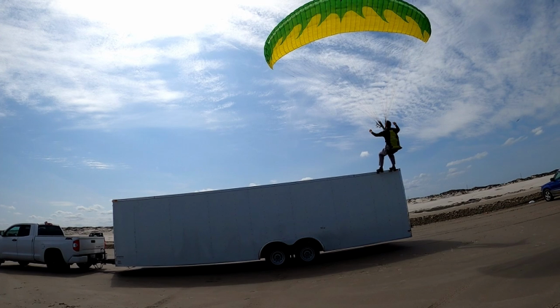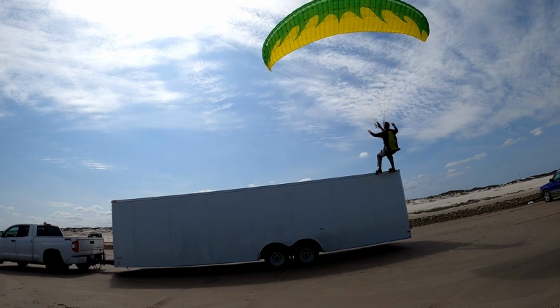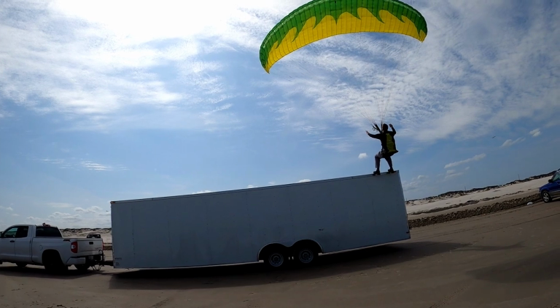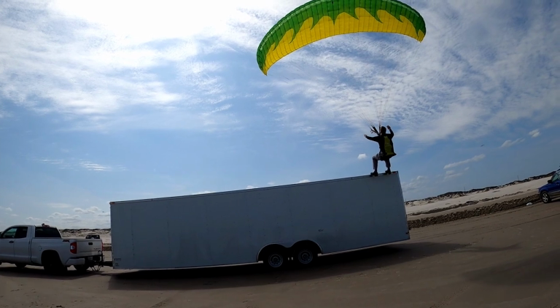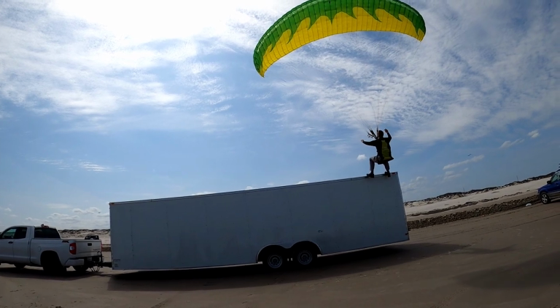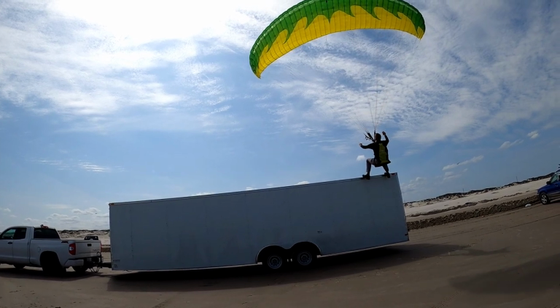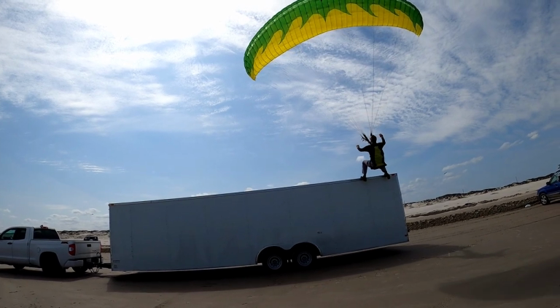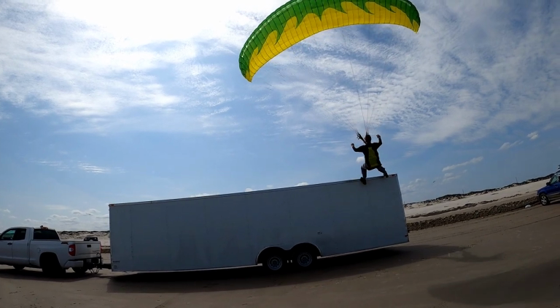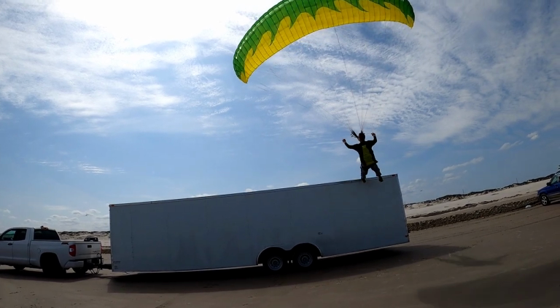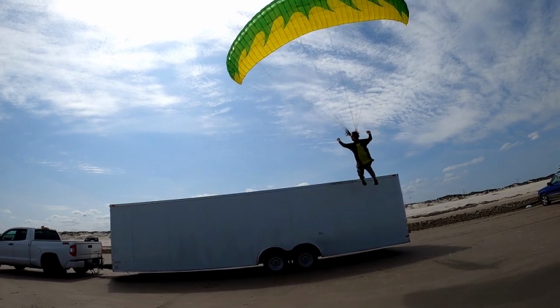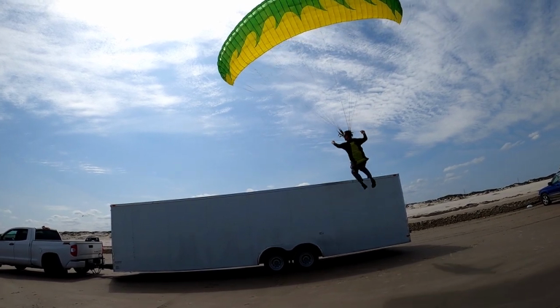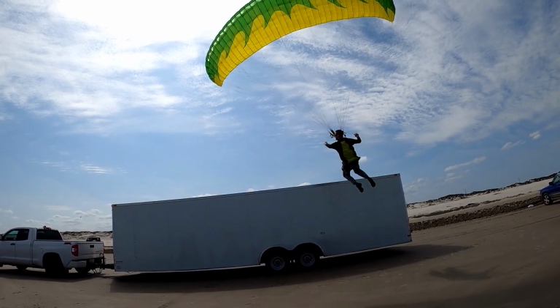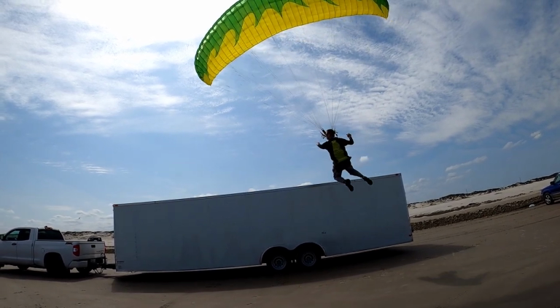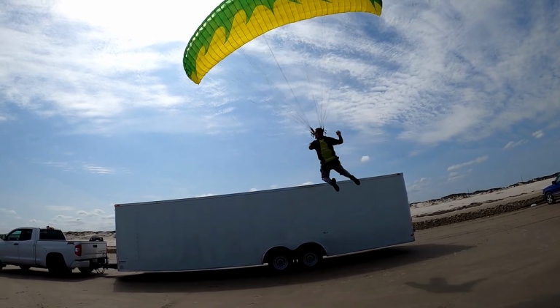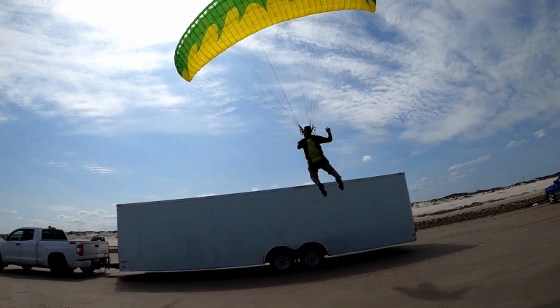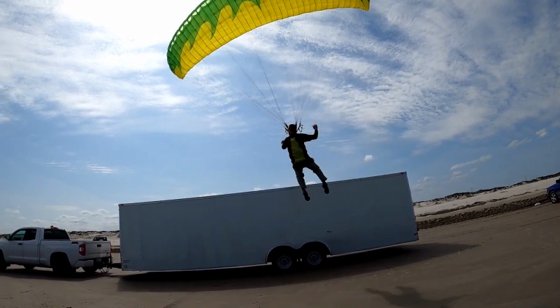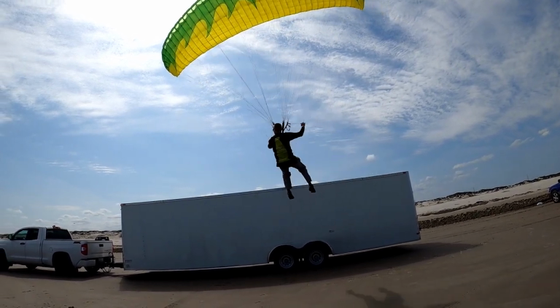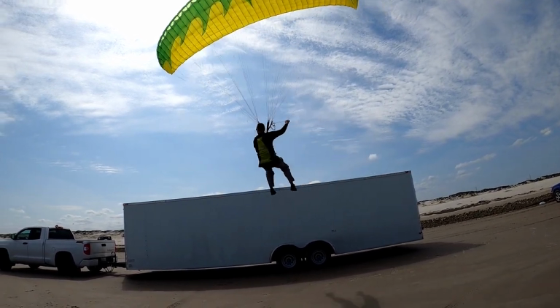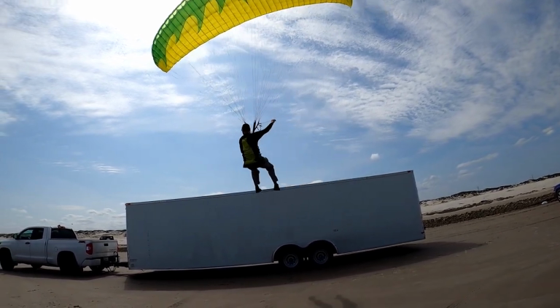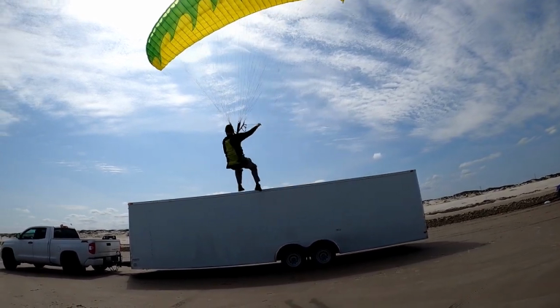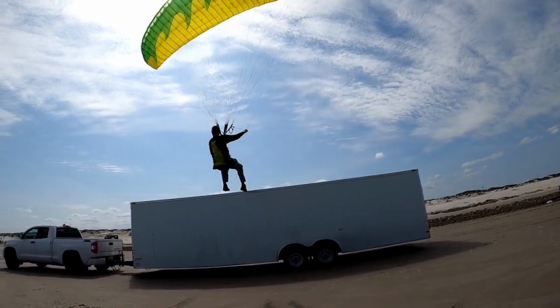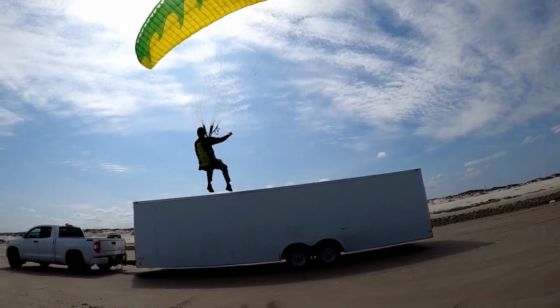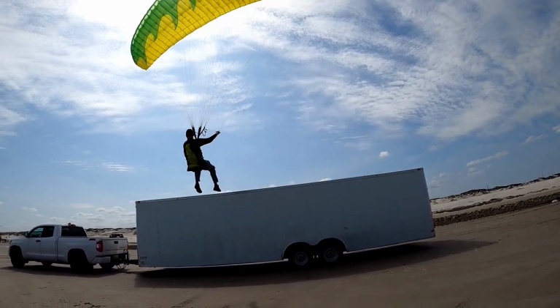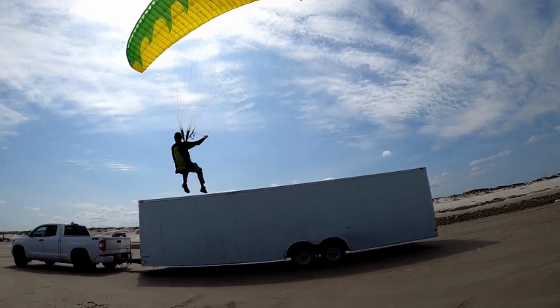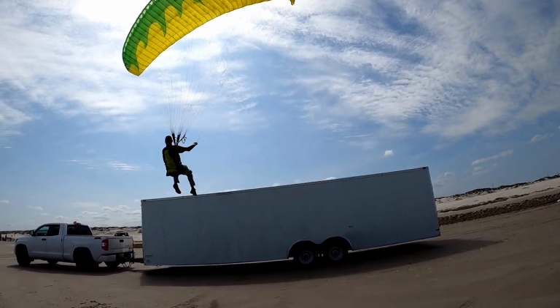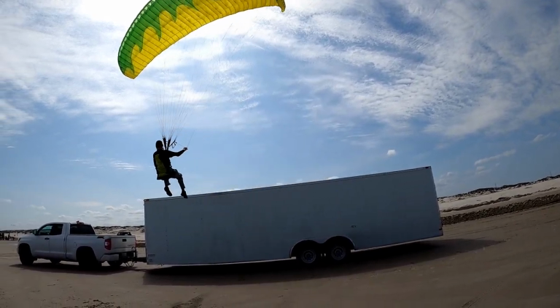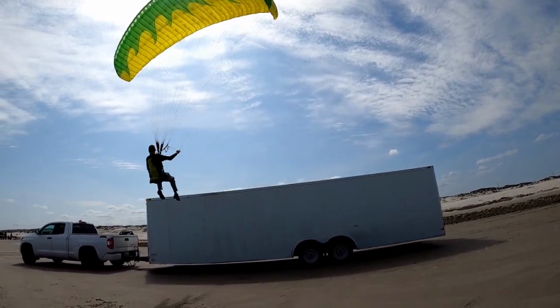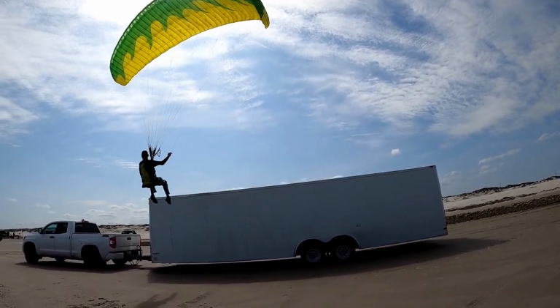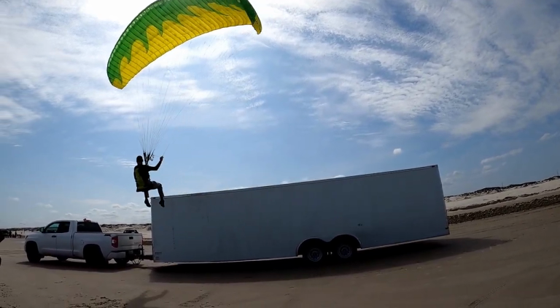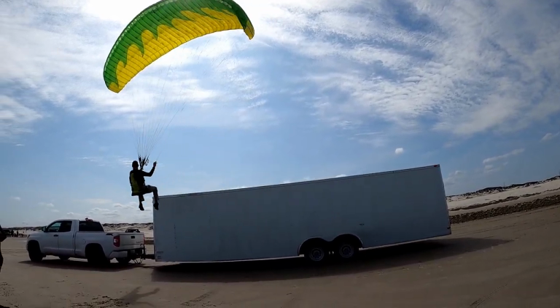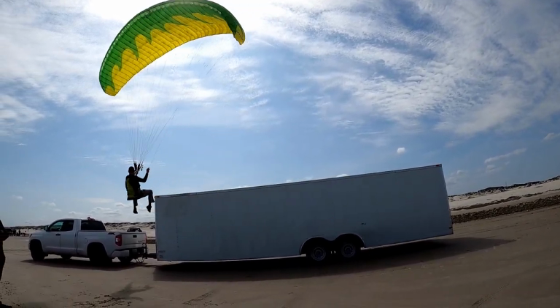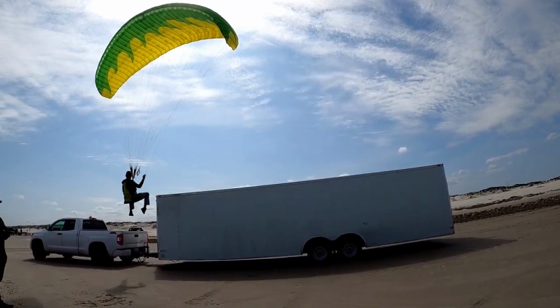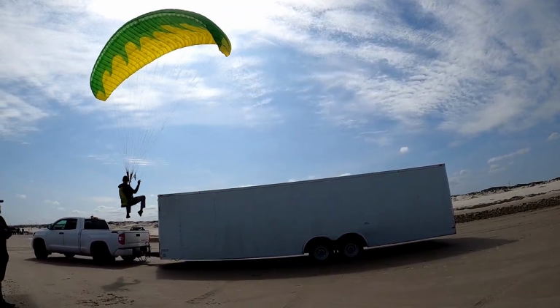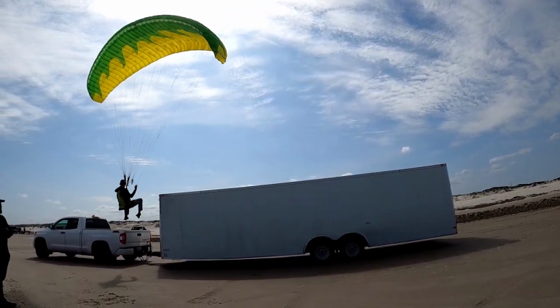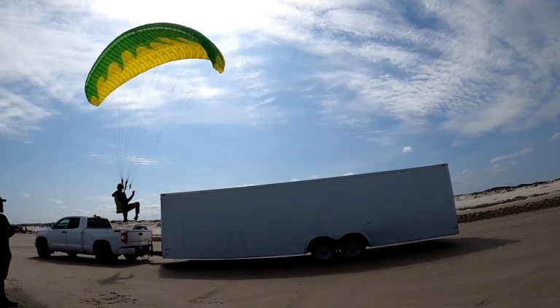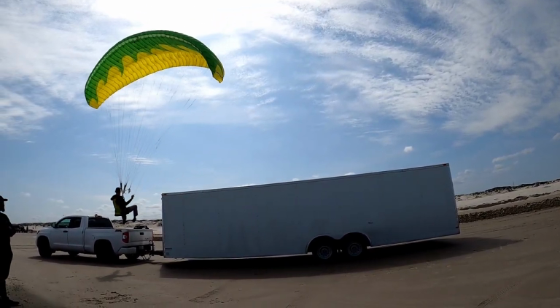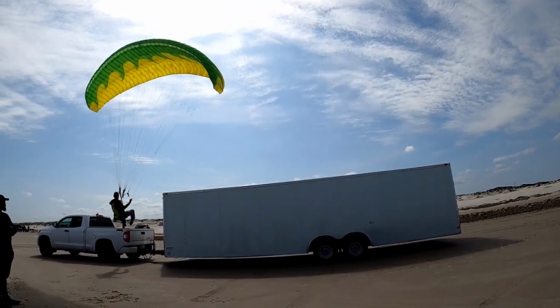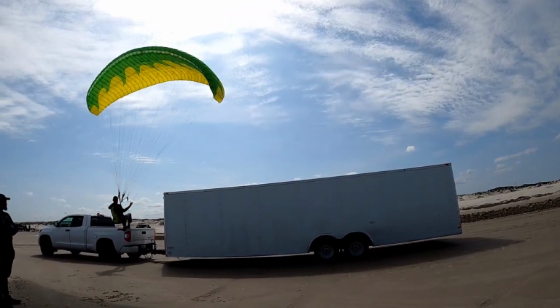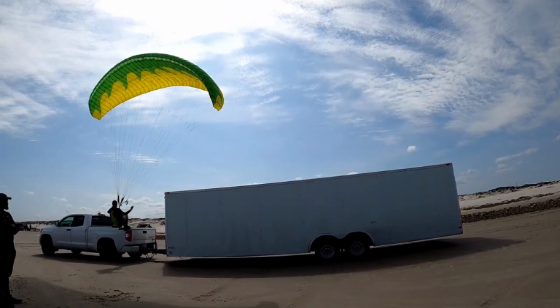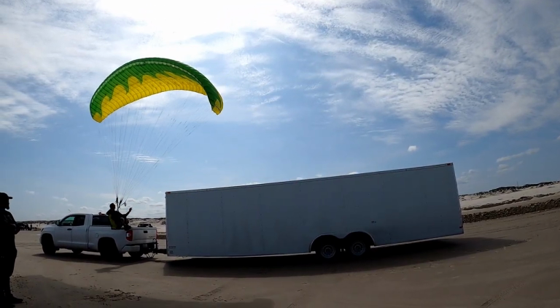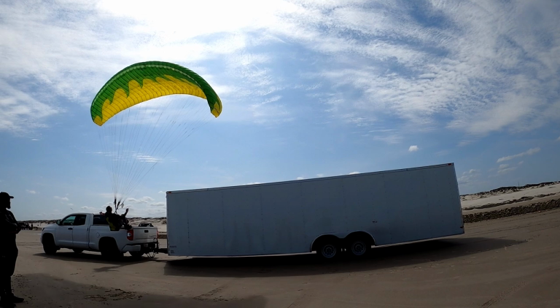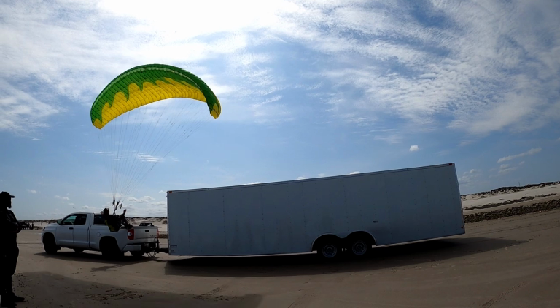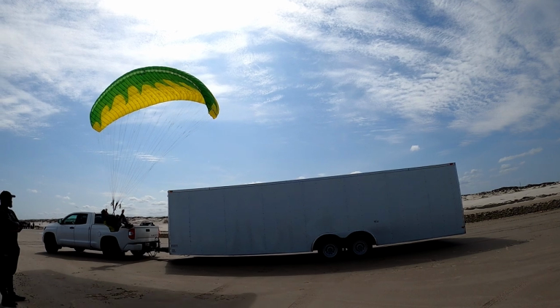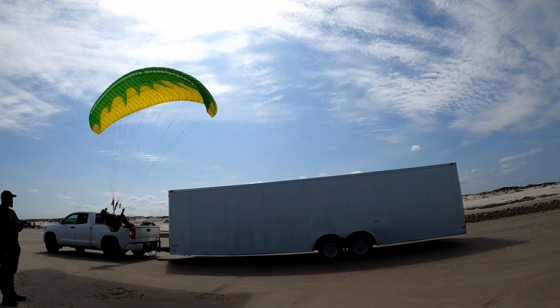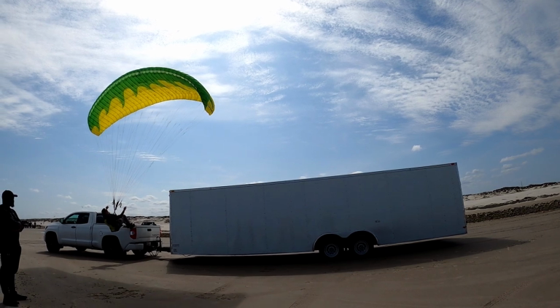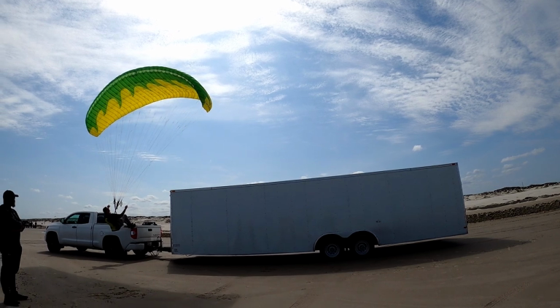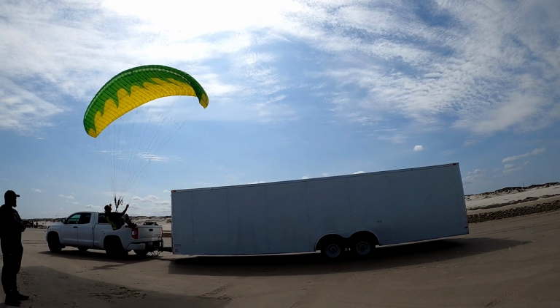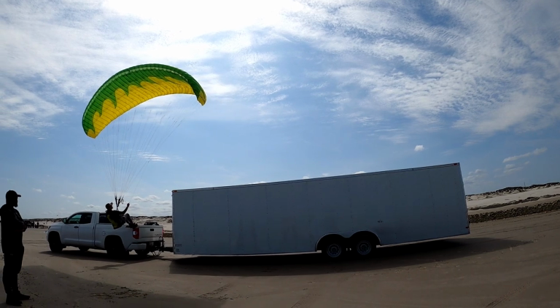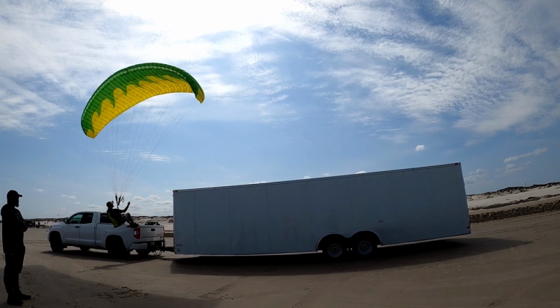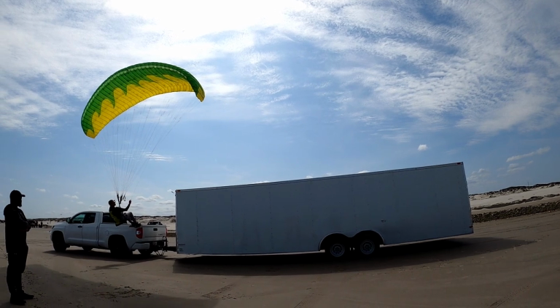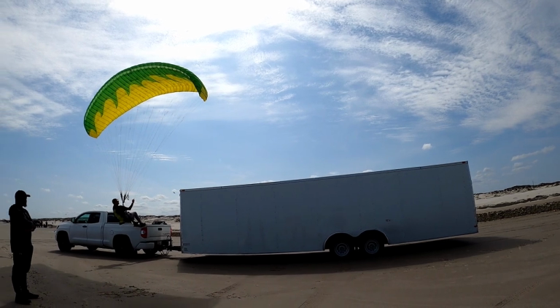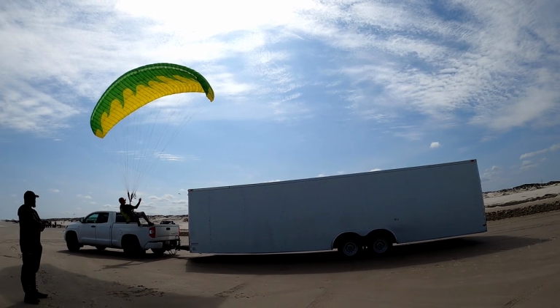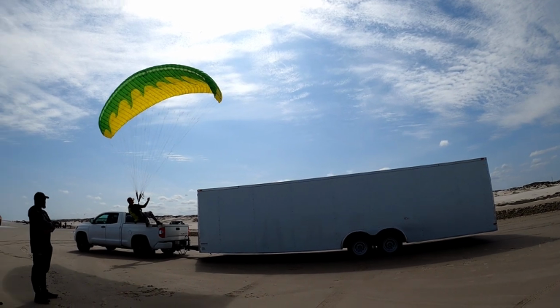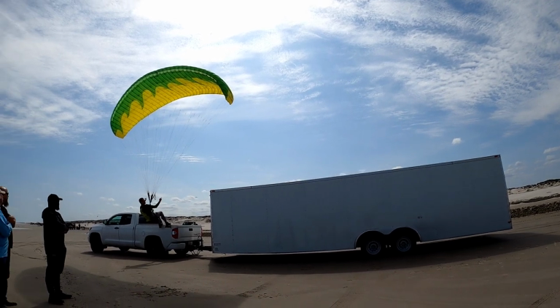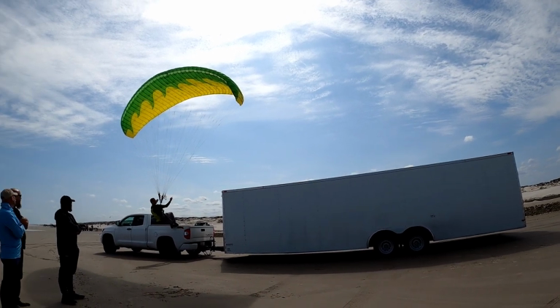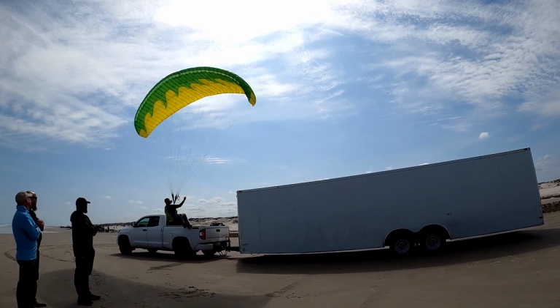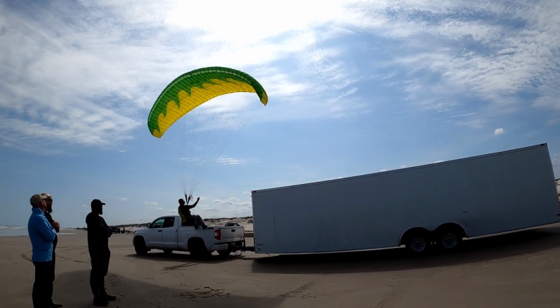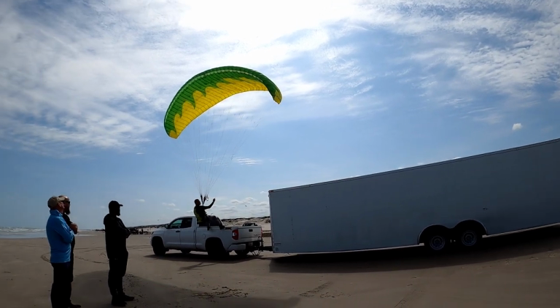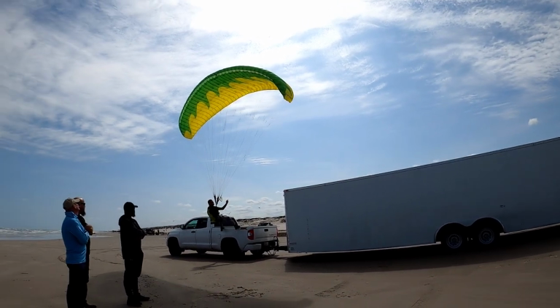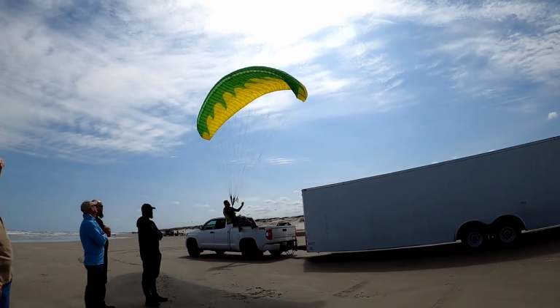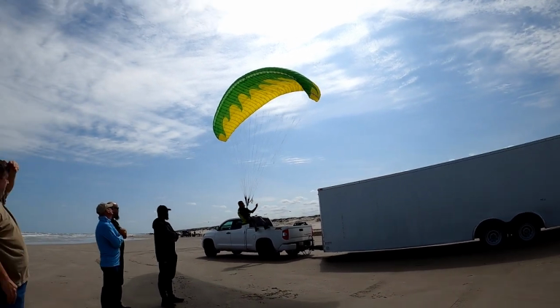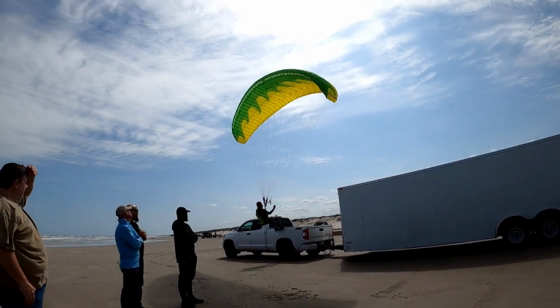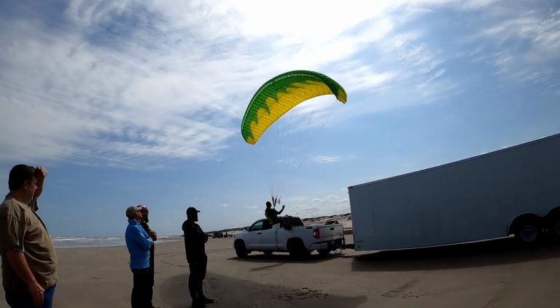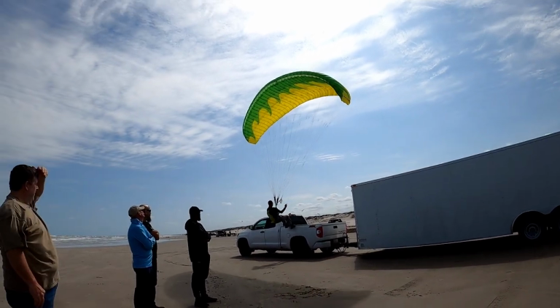Here is the epitome of glider control: jump, fly 30 feet, land pinpoint on a single spot. That takes skill.